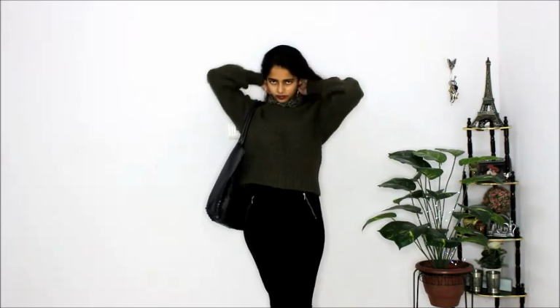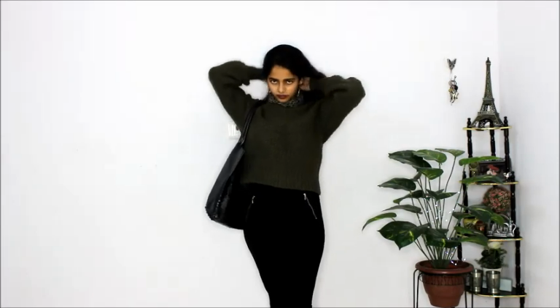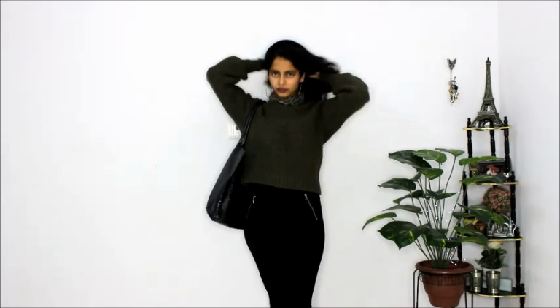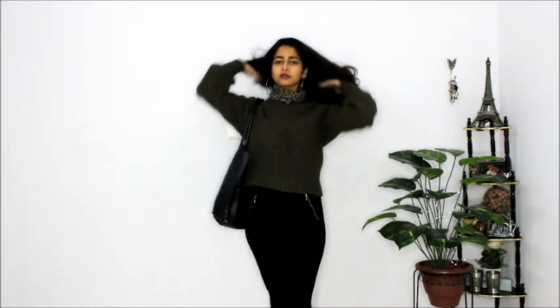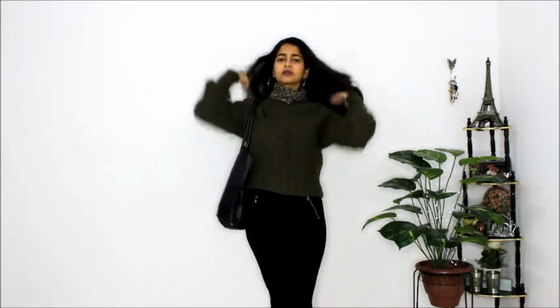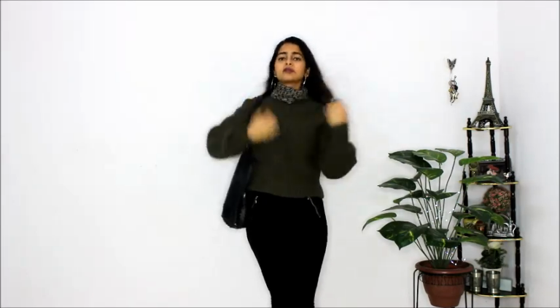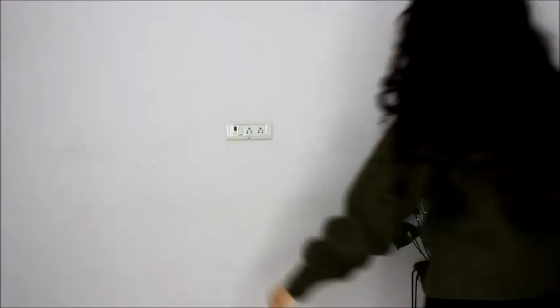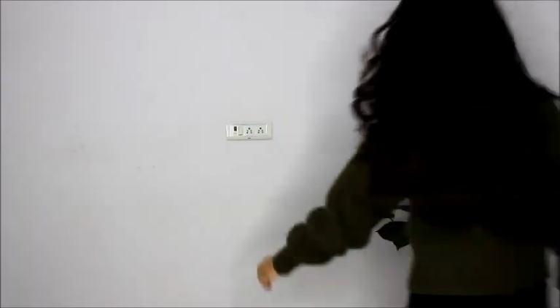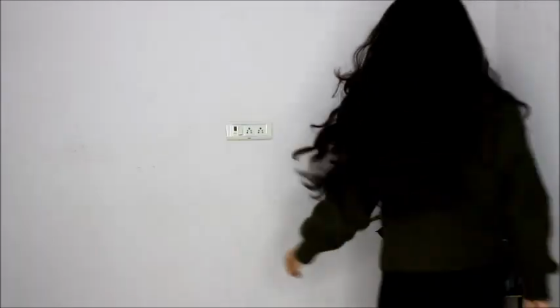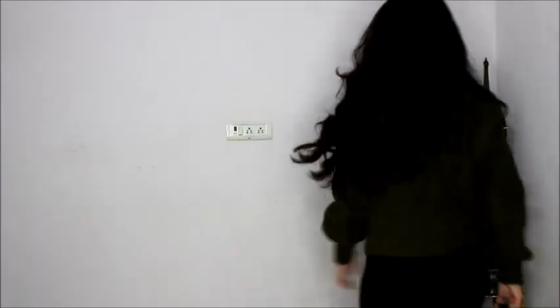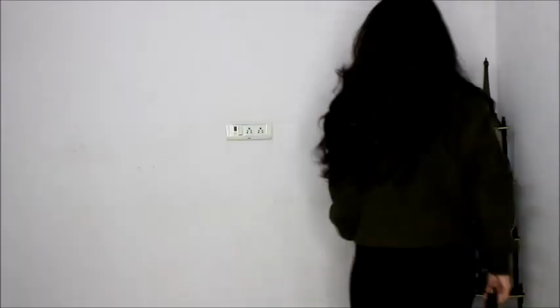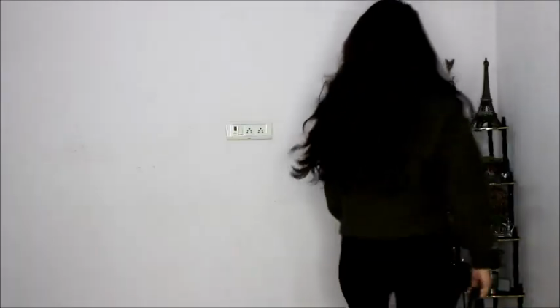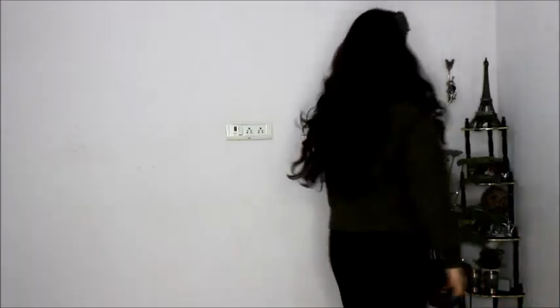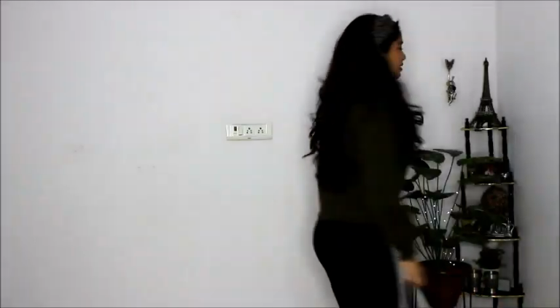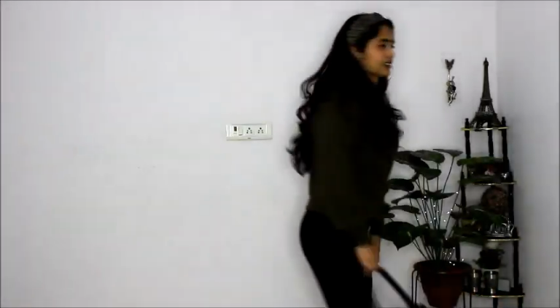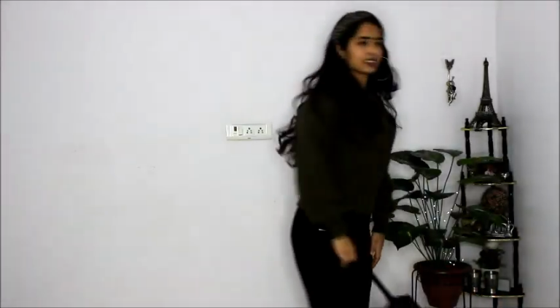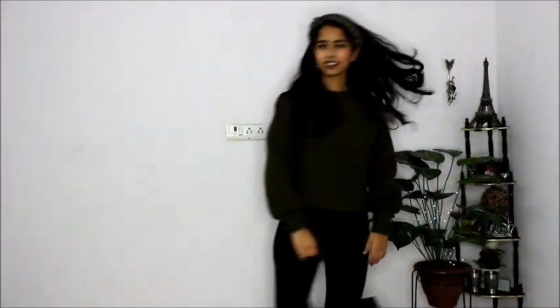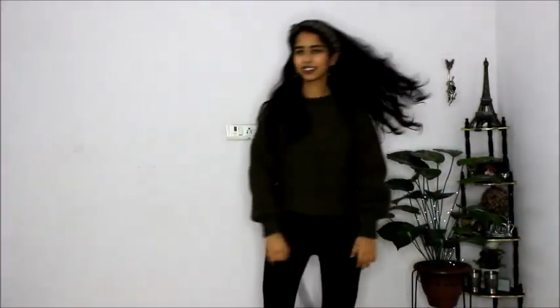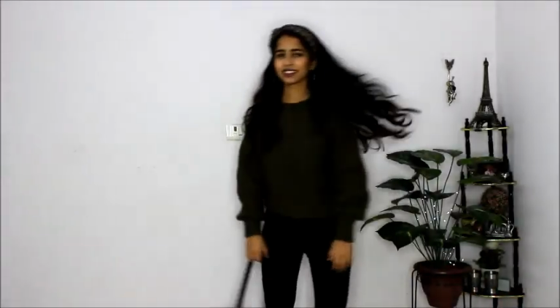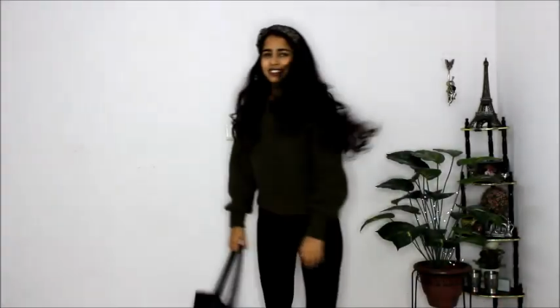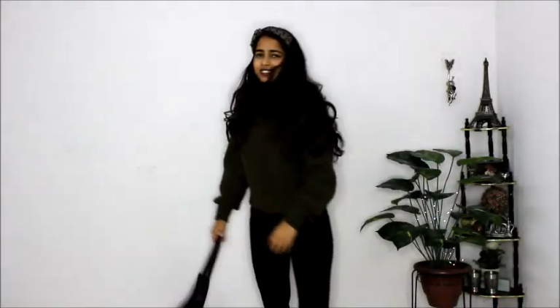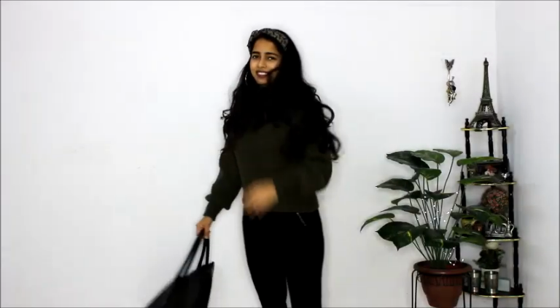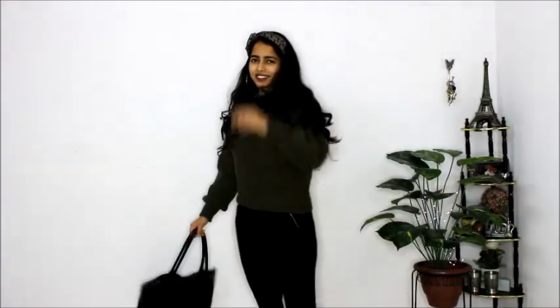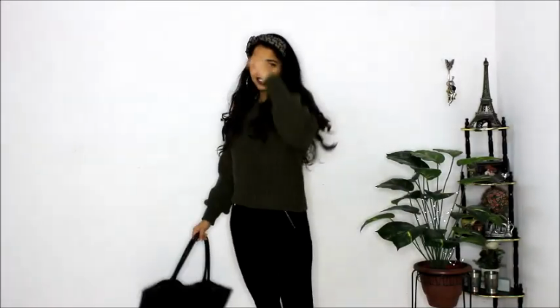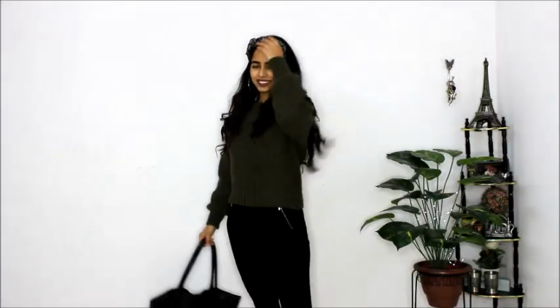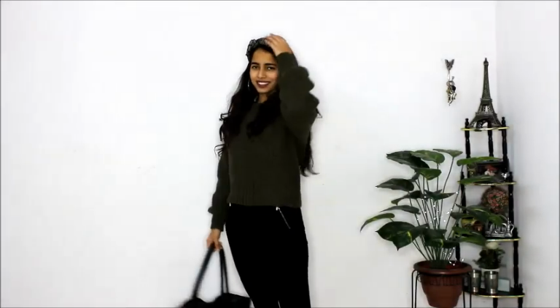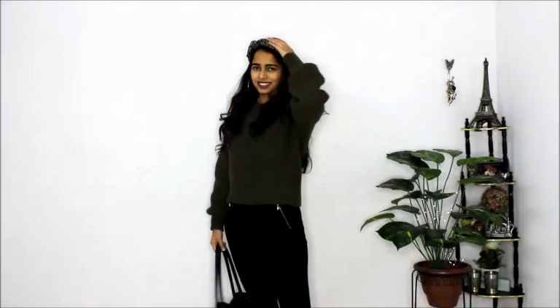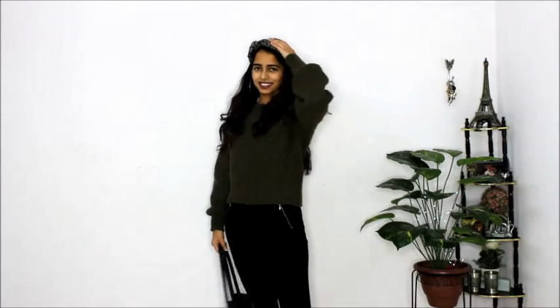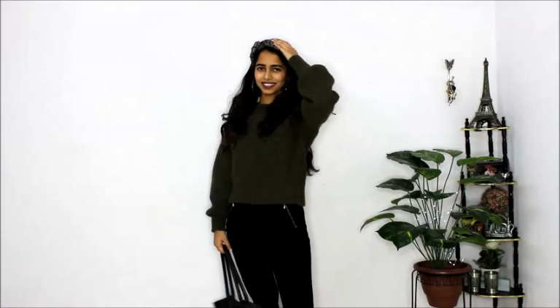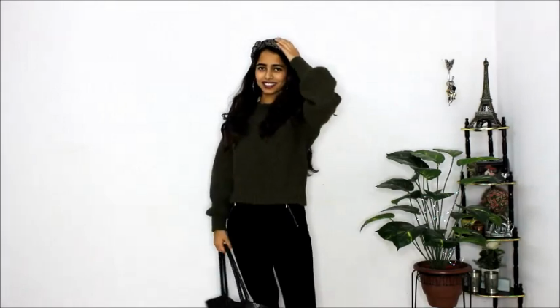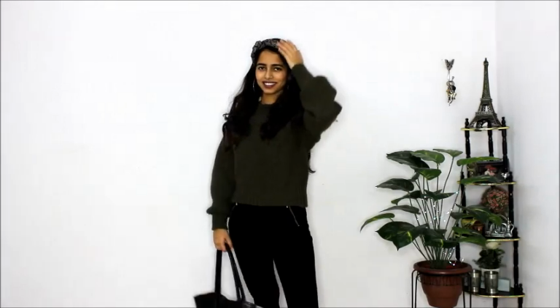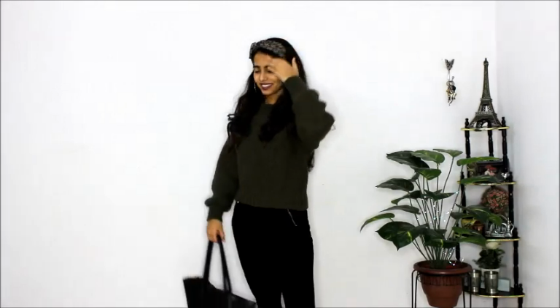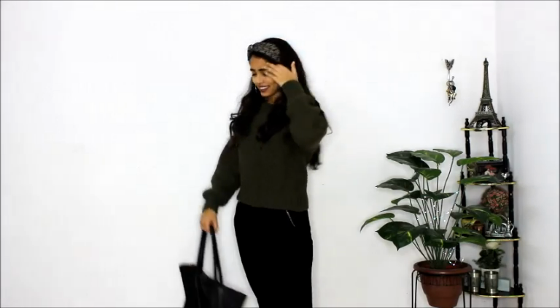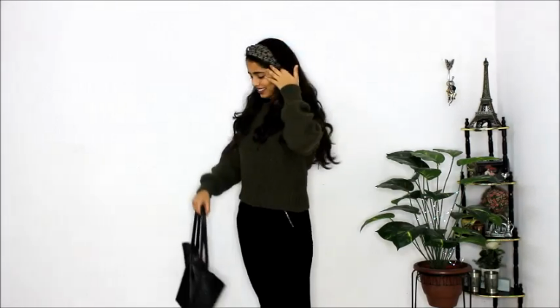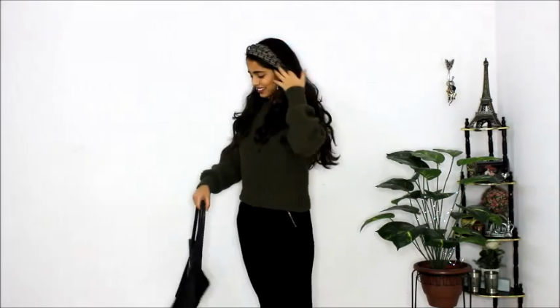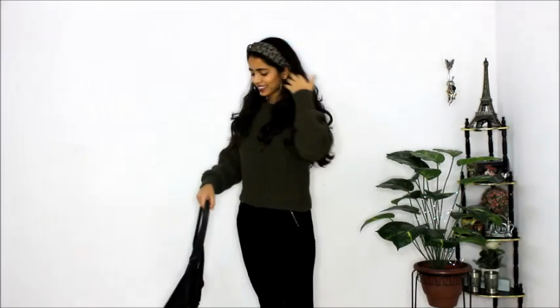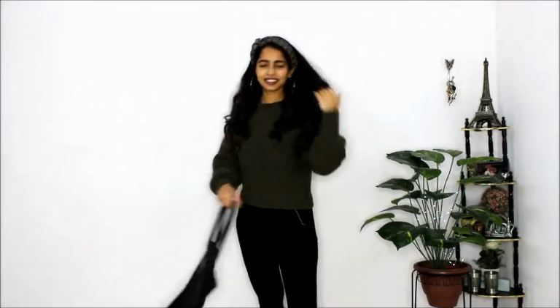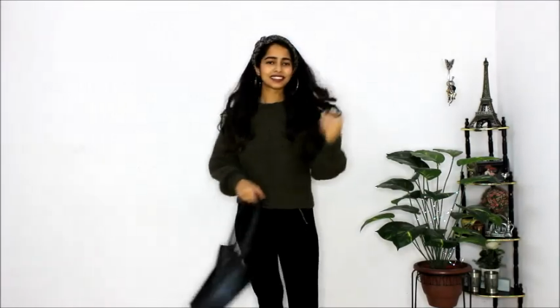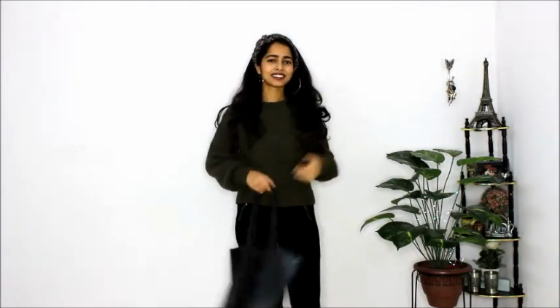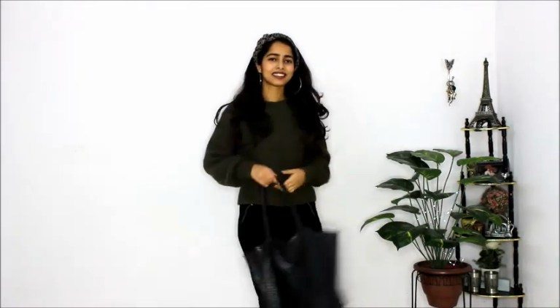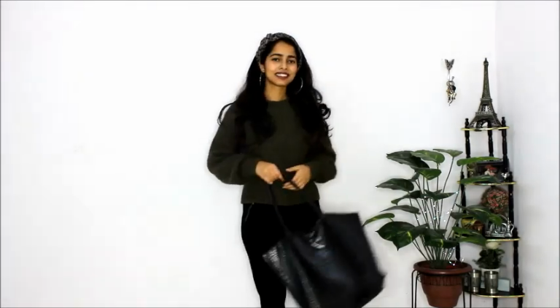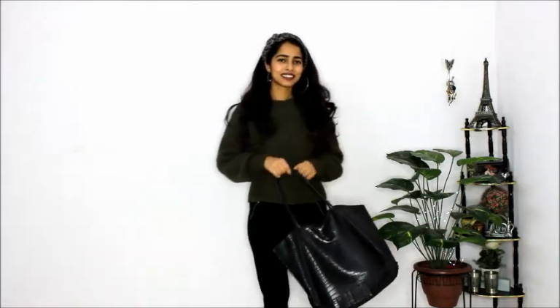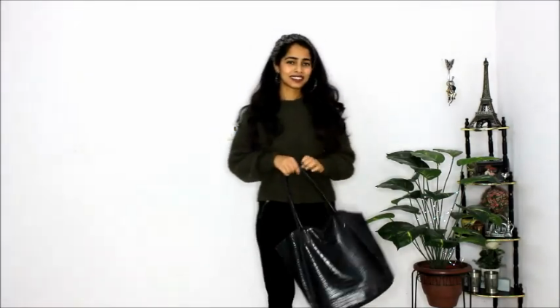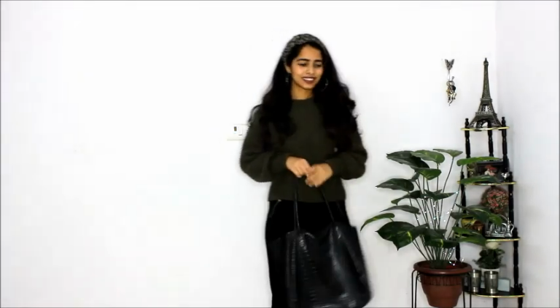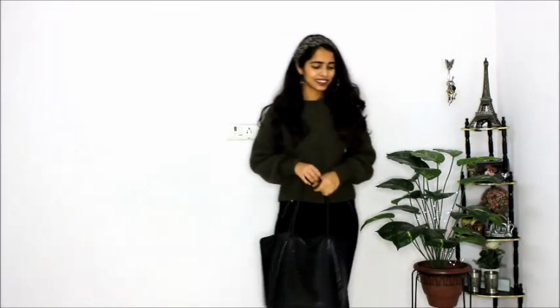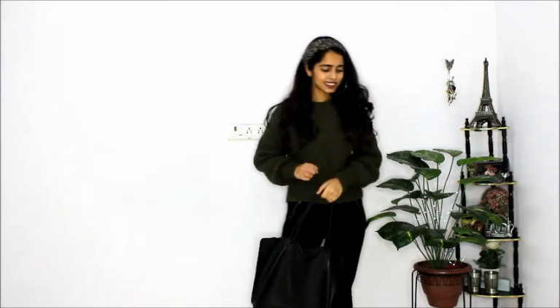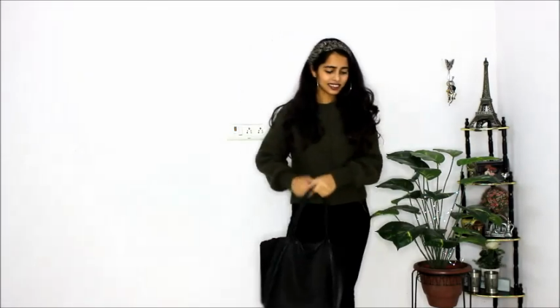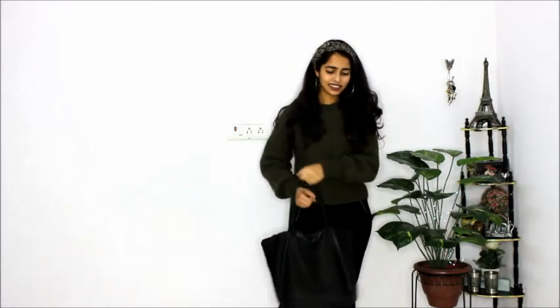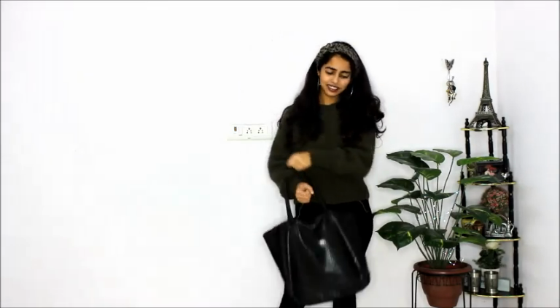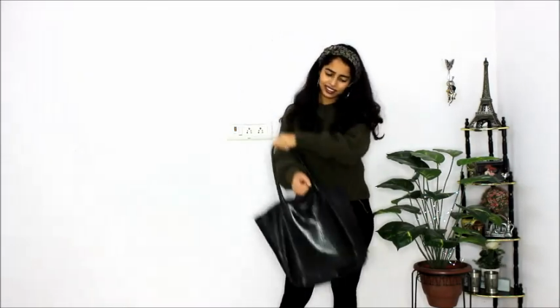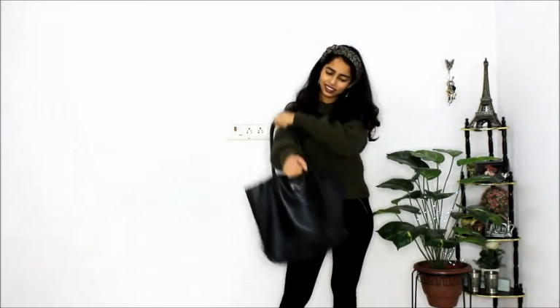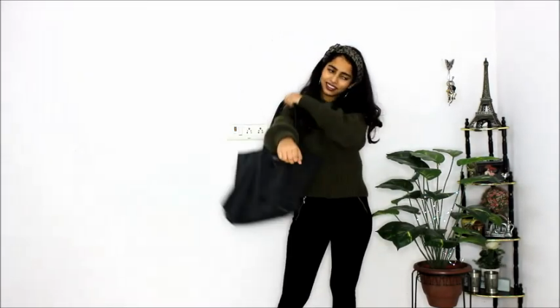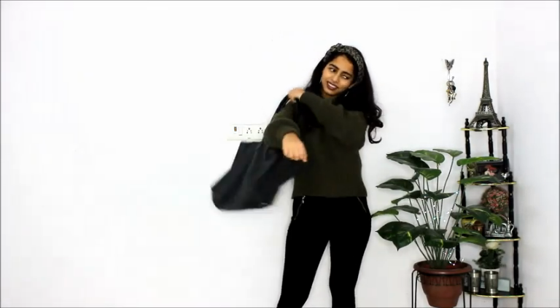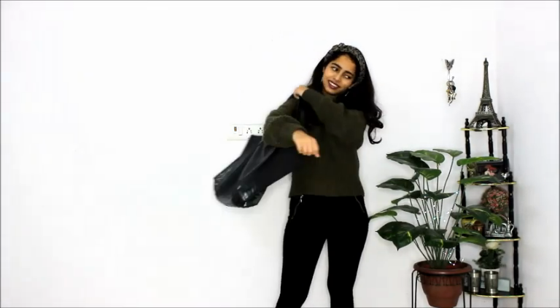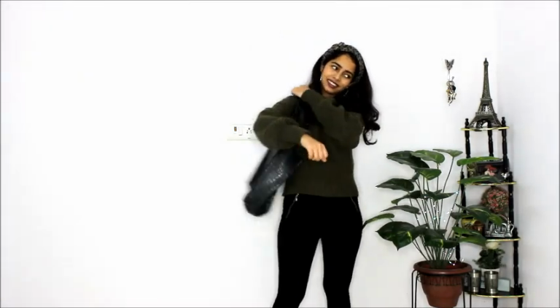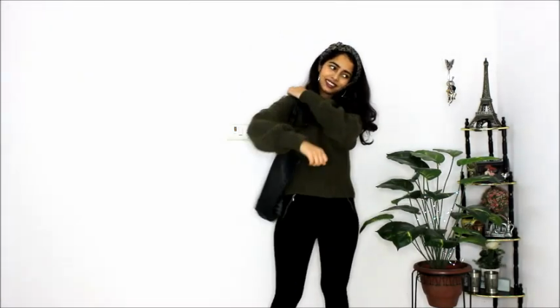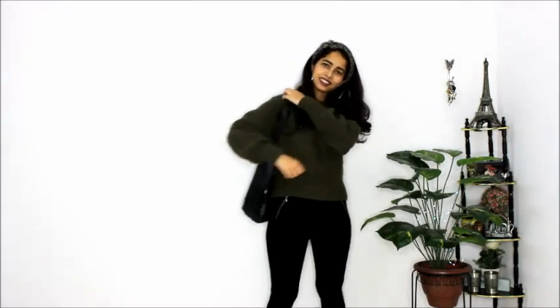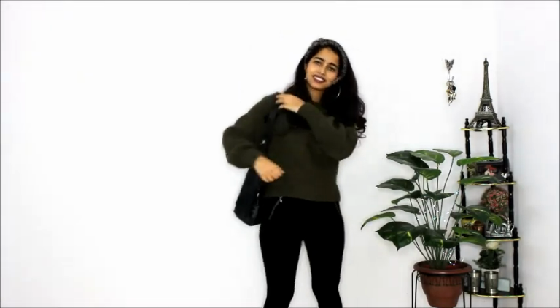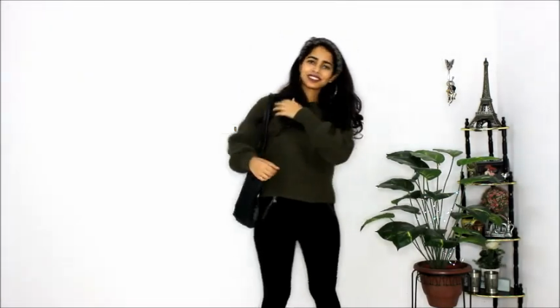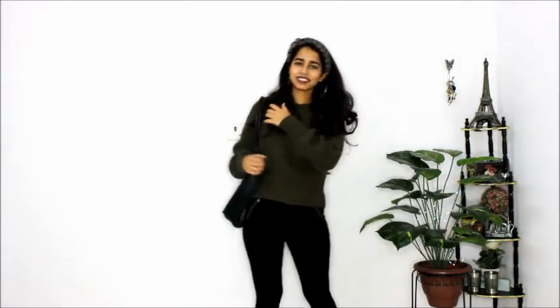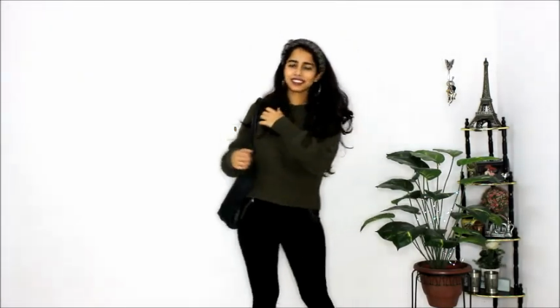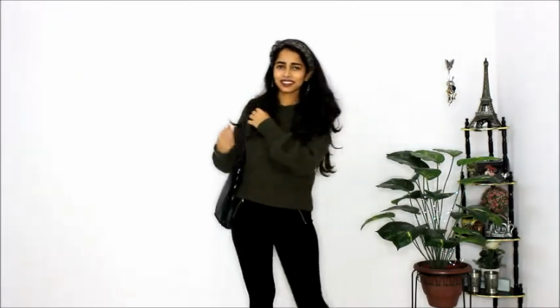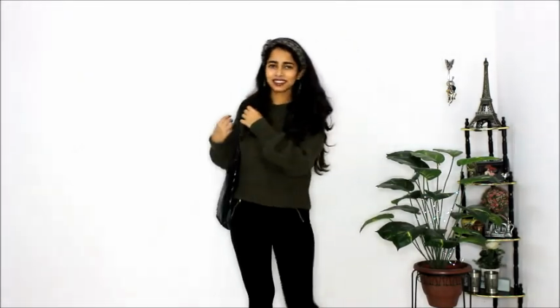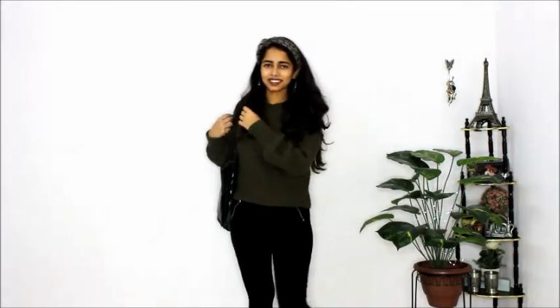You can also check these kinds of sweaters in Sarojini — you can buy it there. Okay, so that's it for today's video and I will see you in my next video next Thursday. Till then, take care, bye bye.